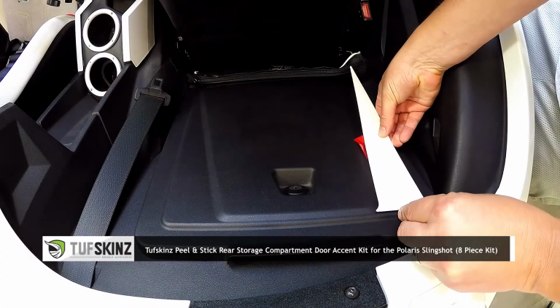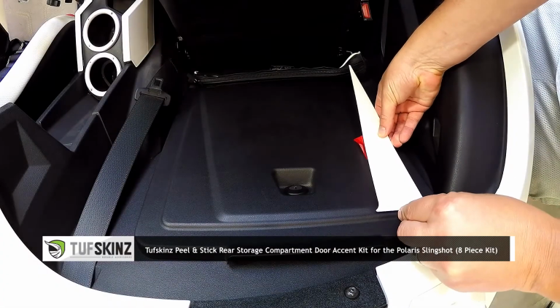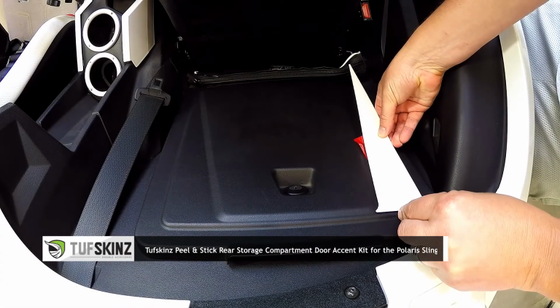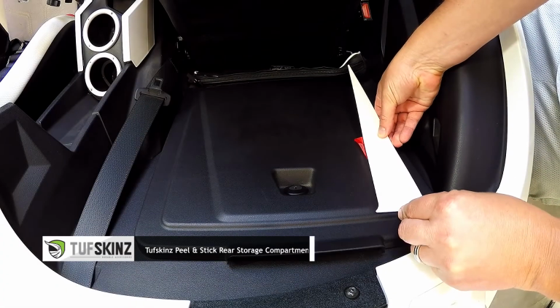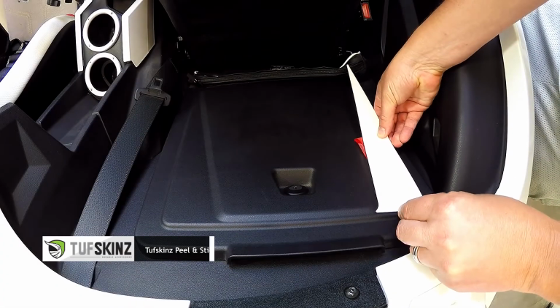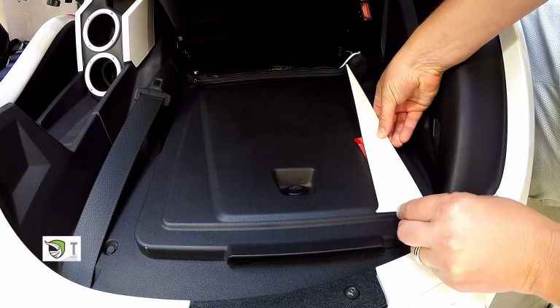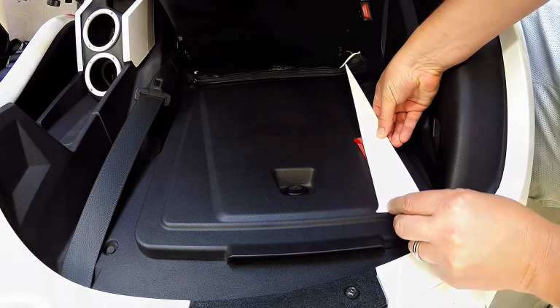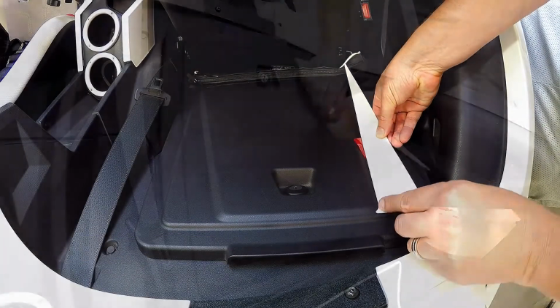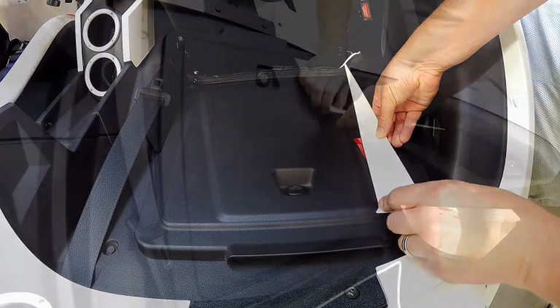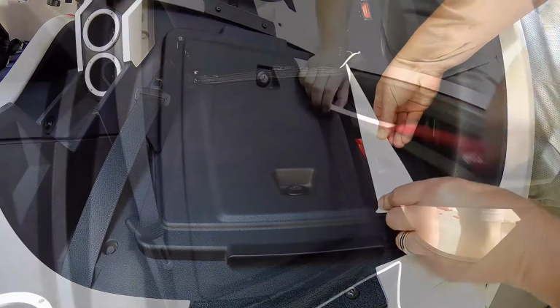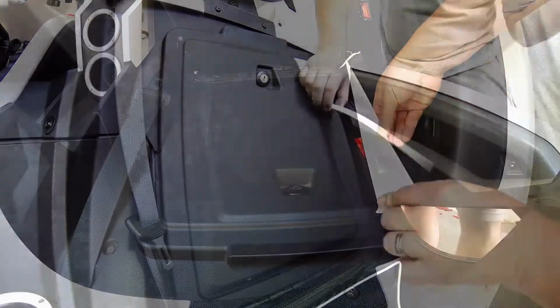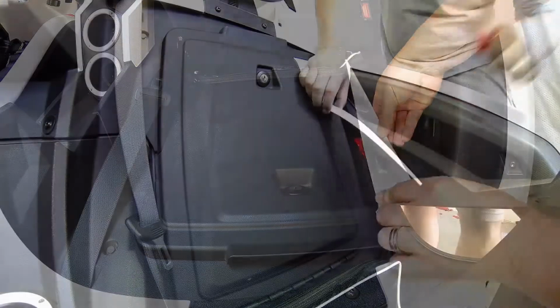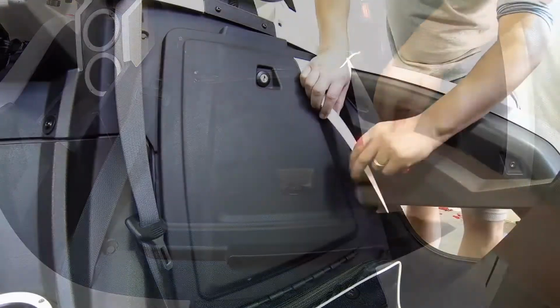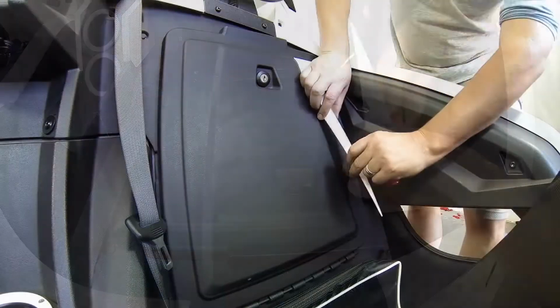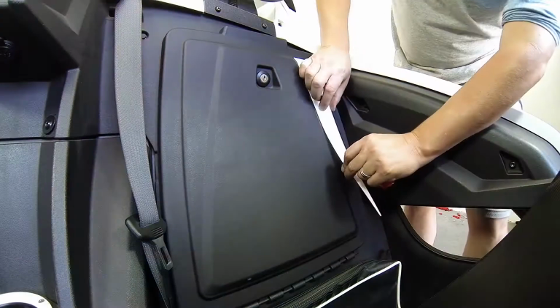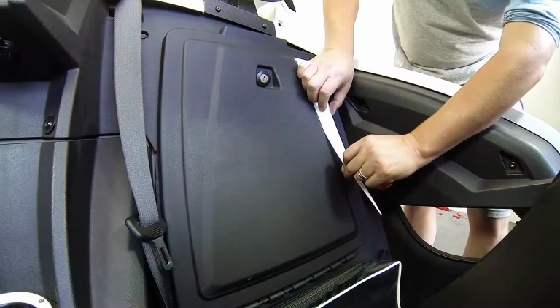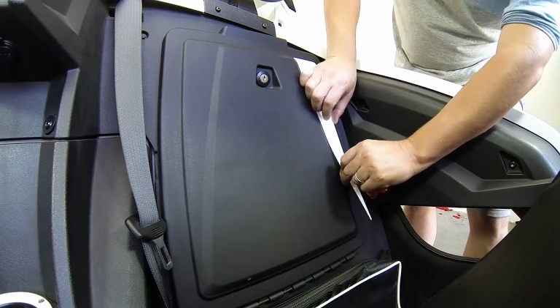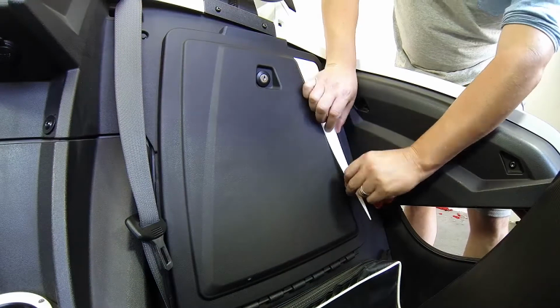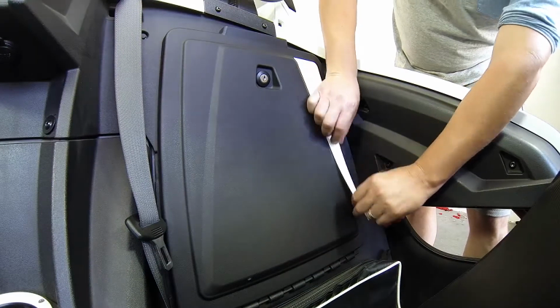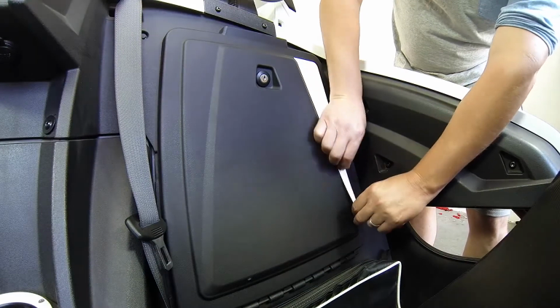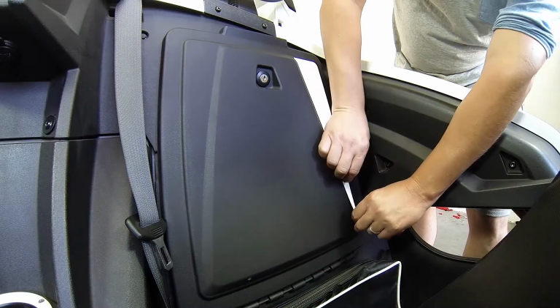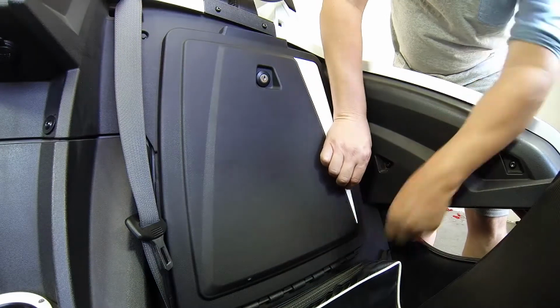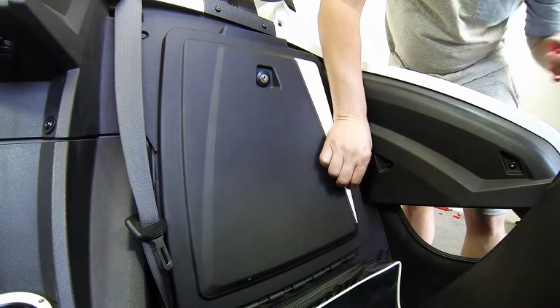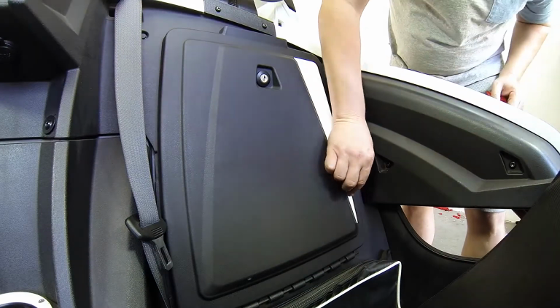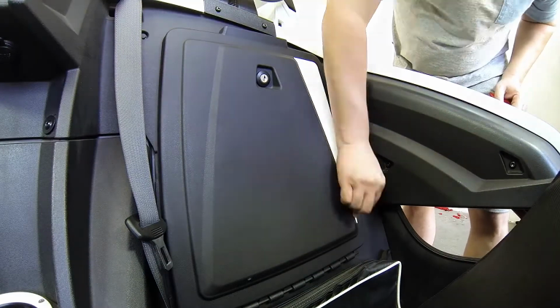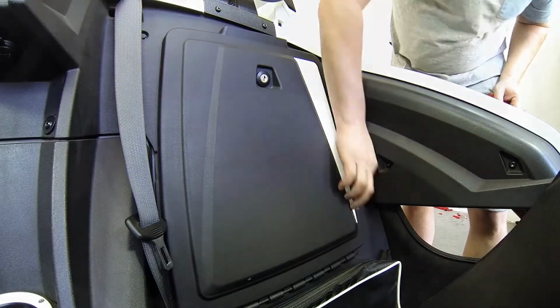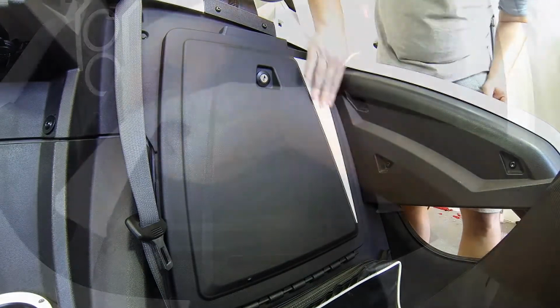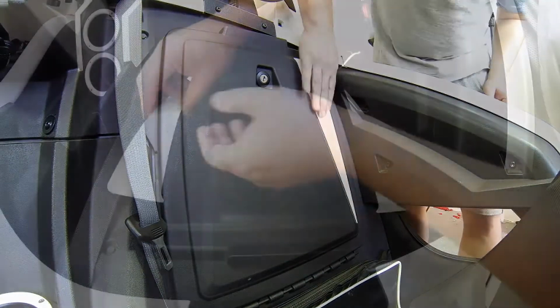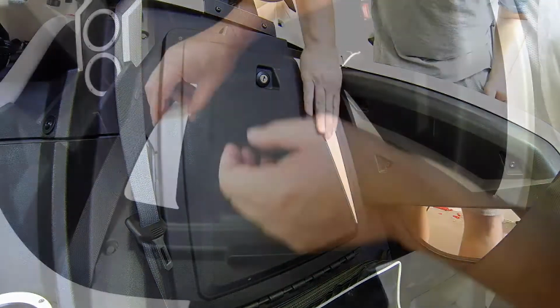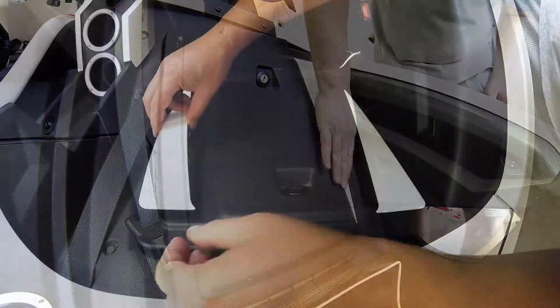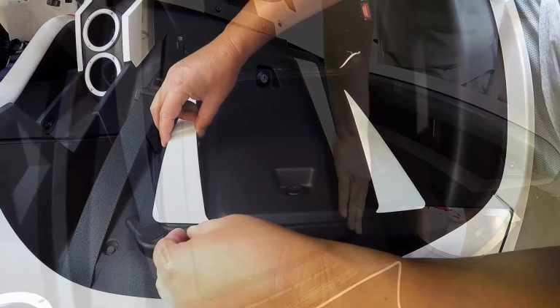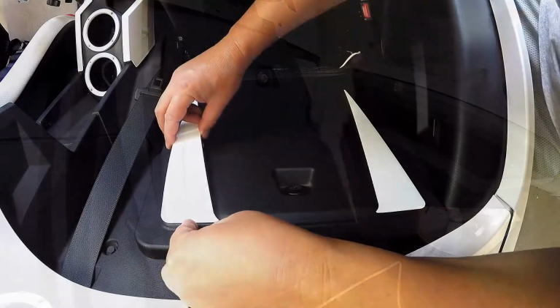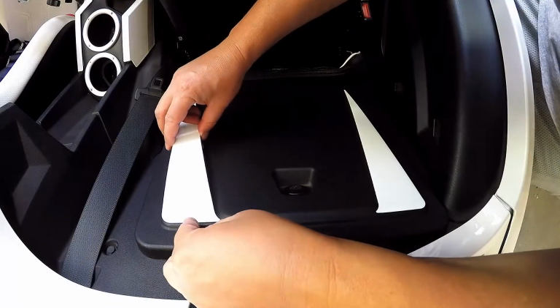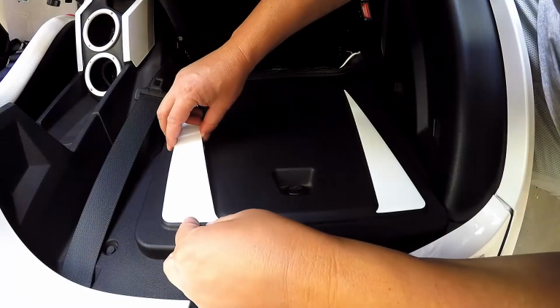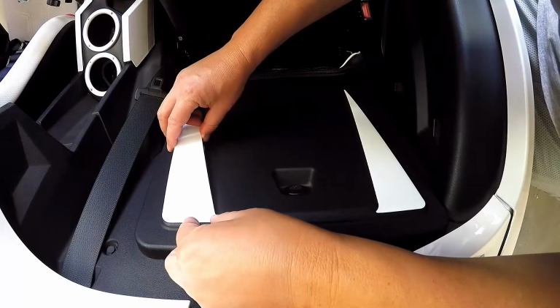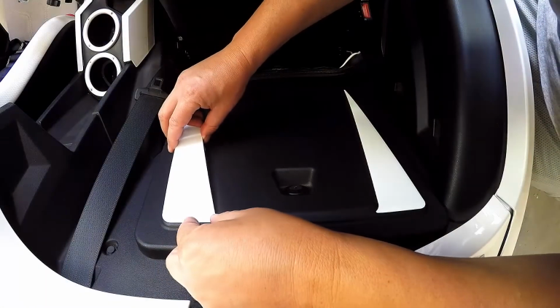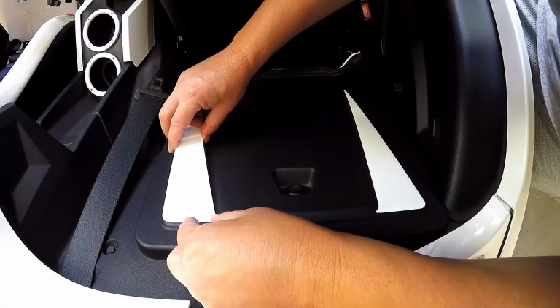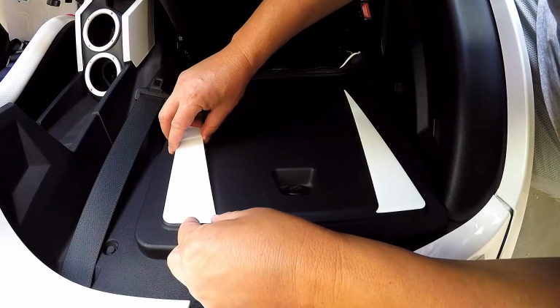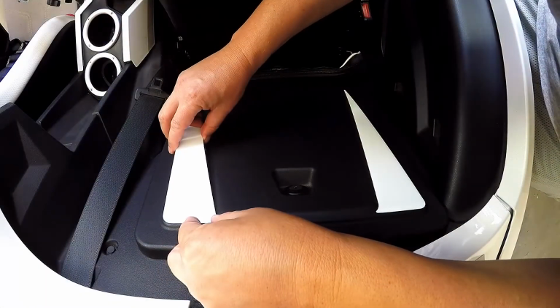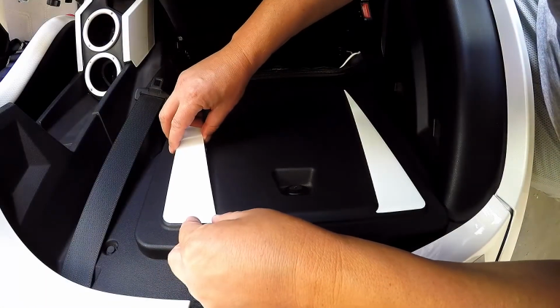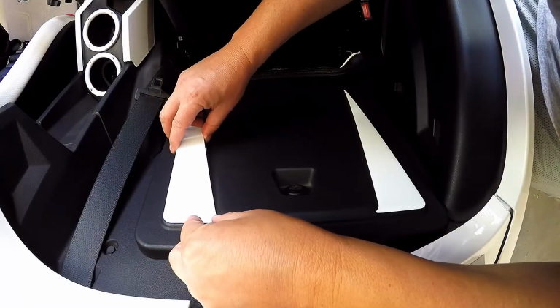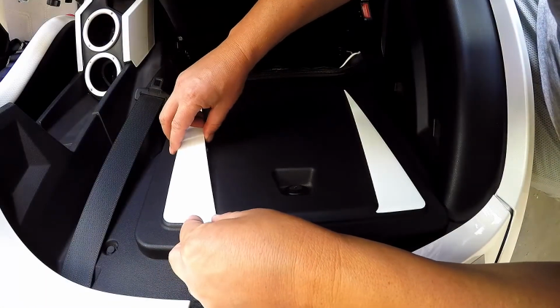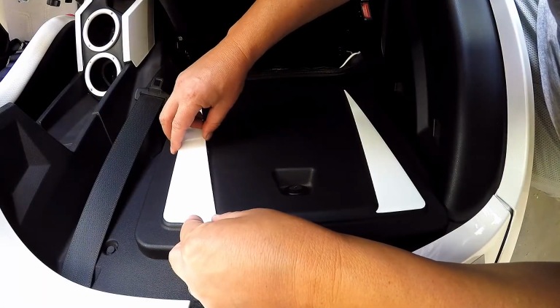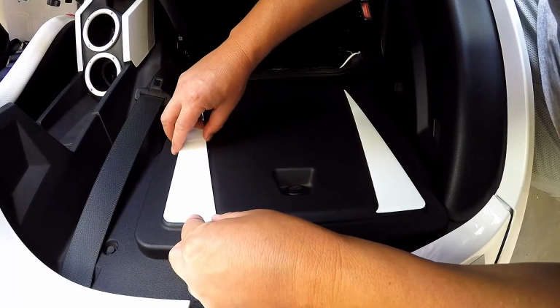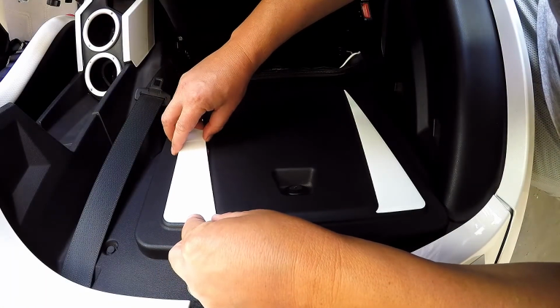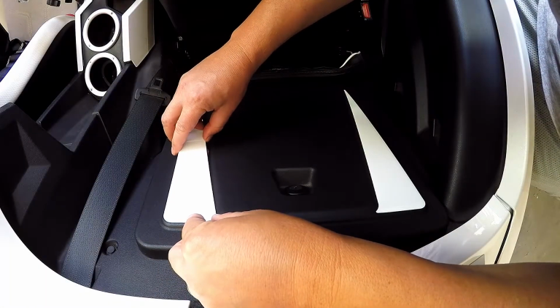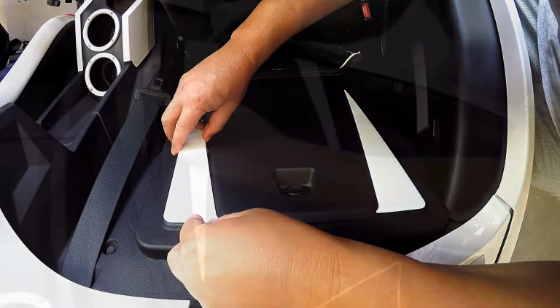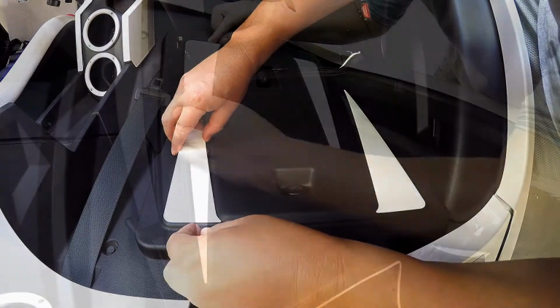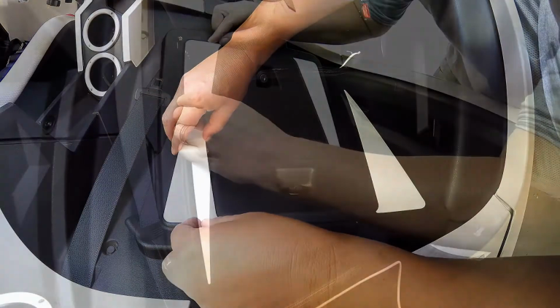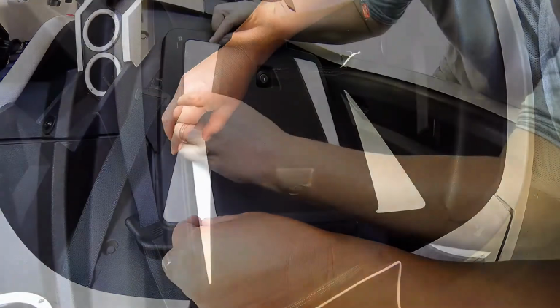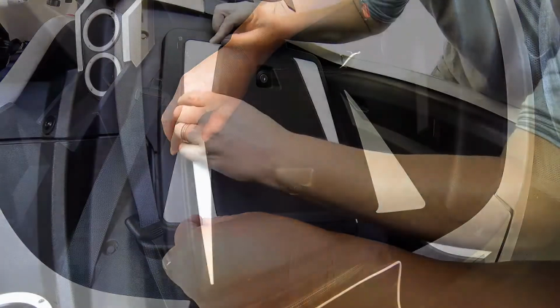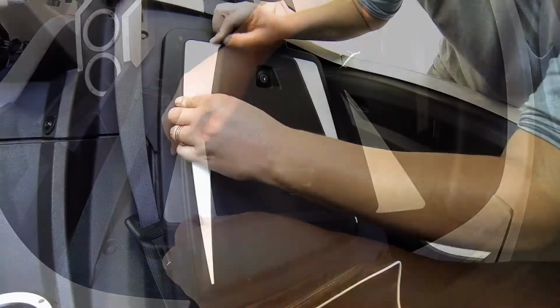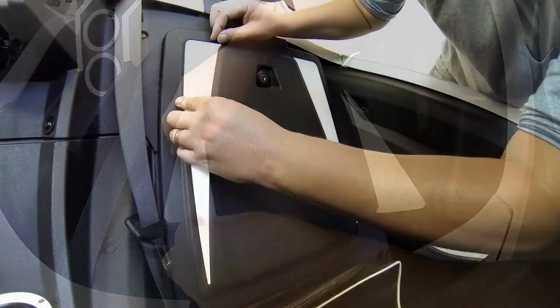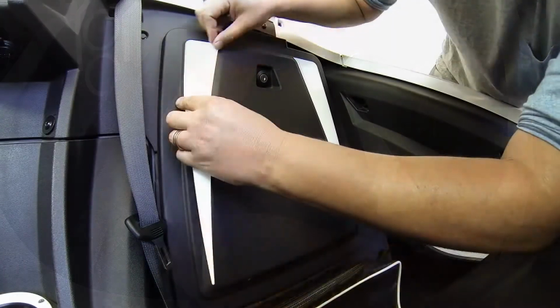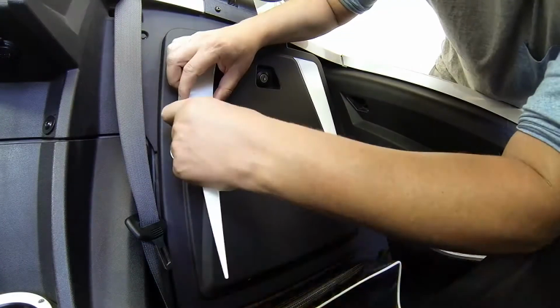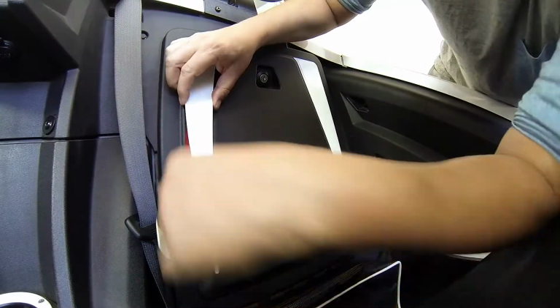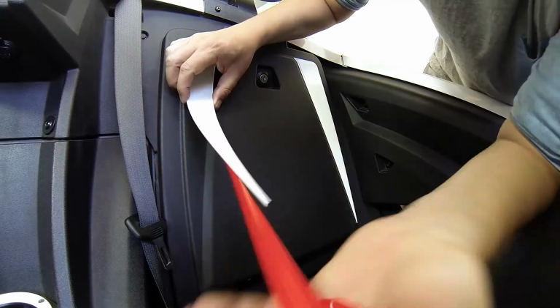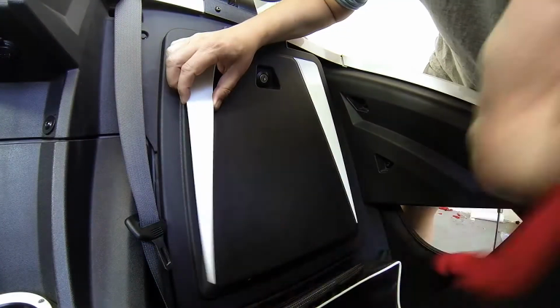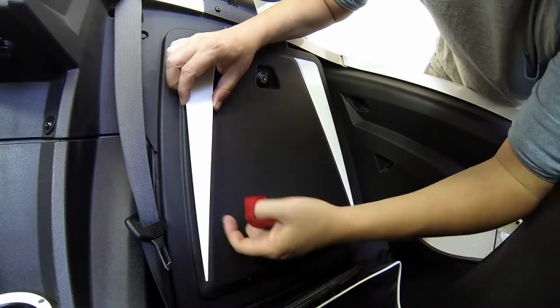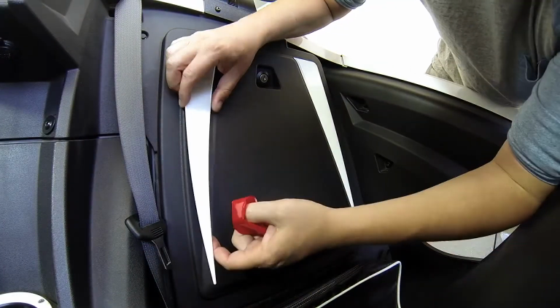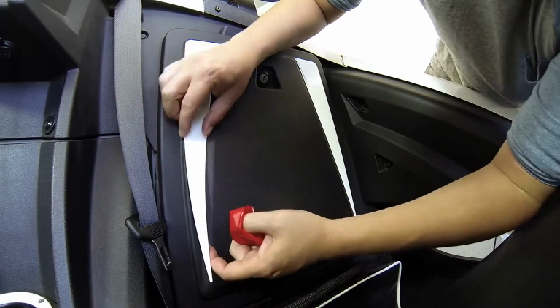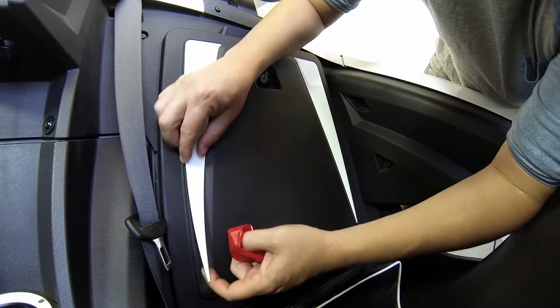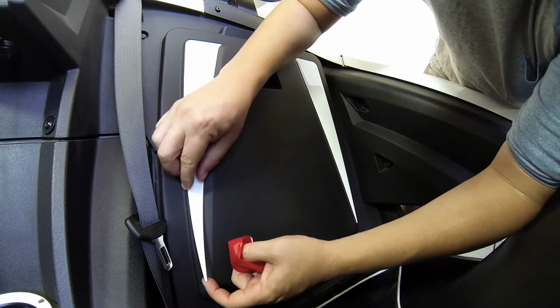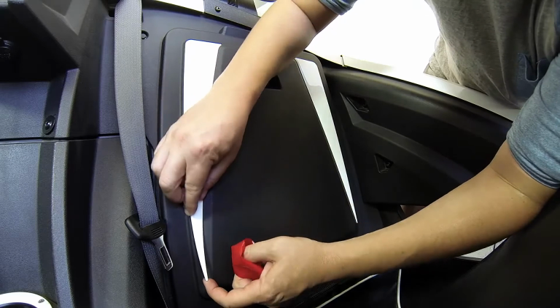Once you have it lined up where you want it, peel off a small section at the top and carefully work your way down with all three middle pieces.